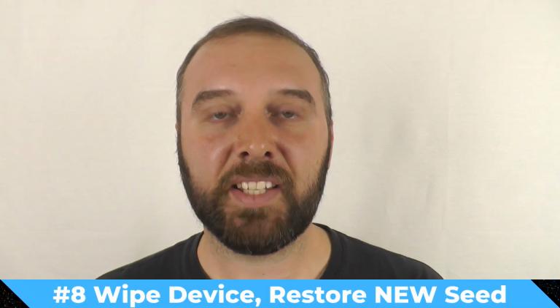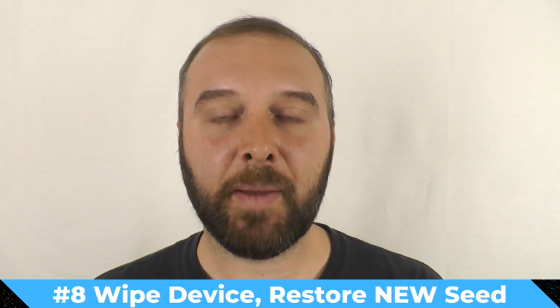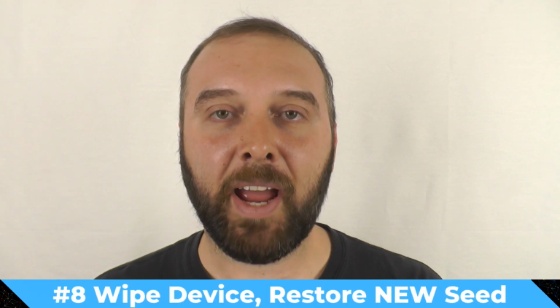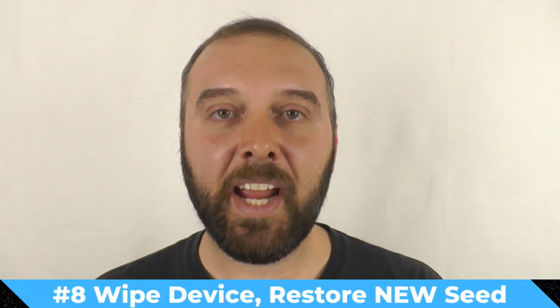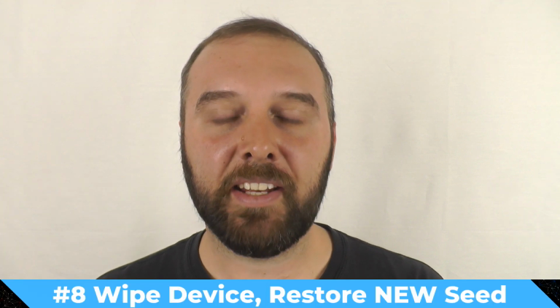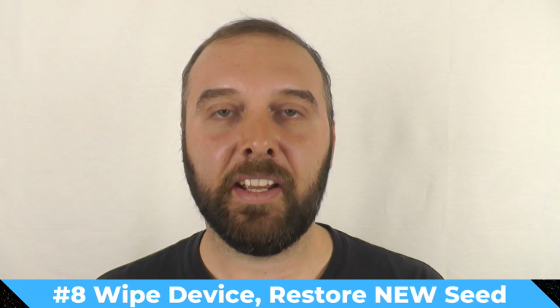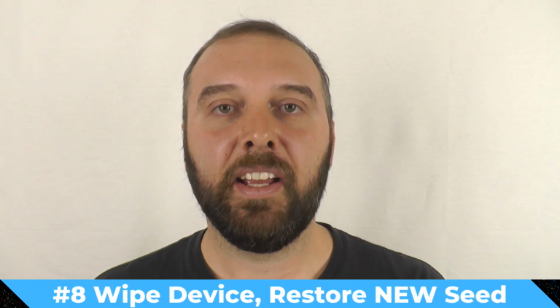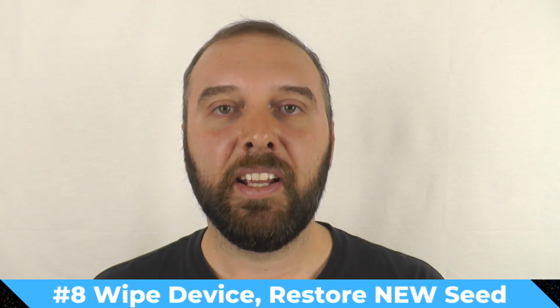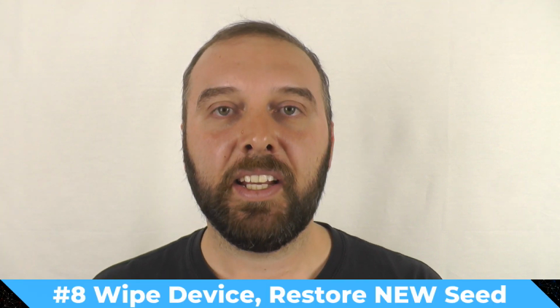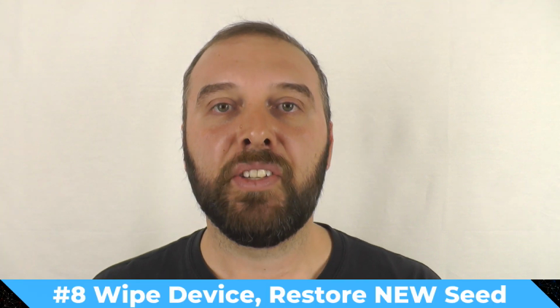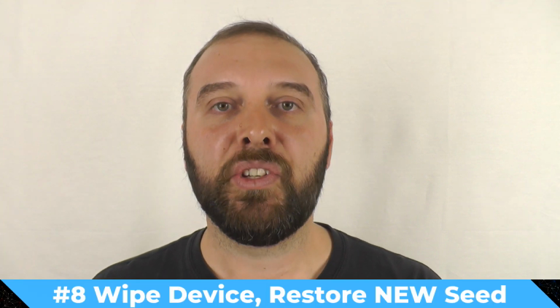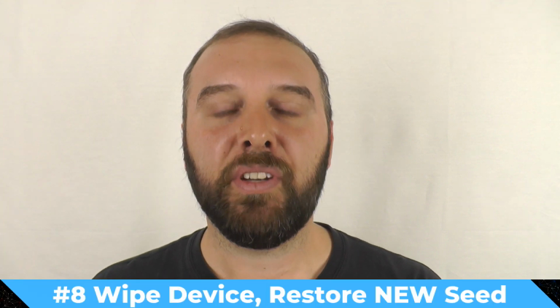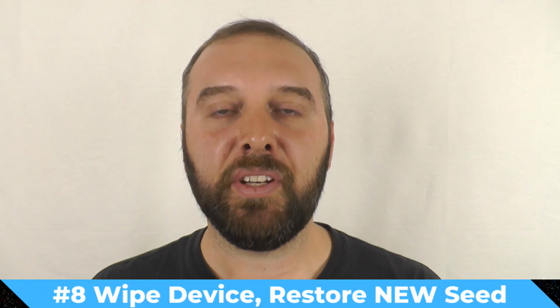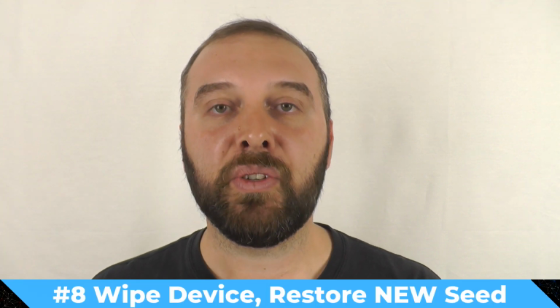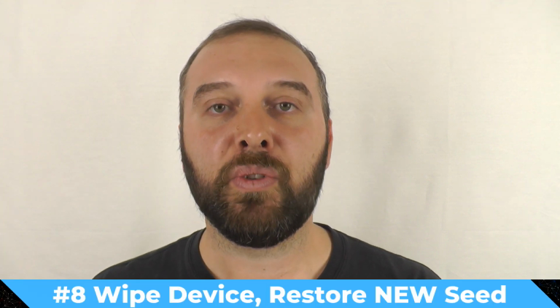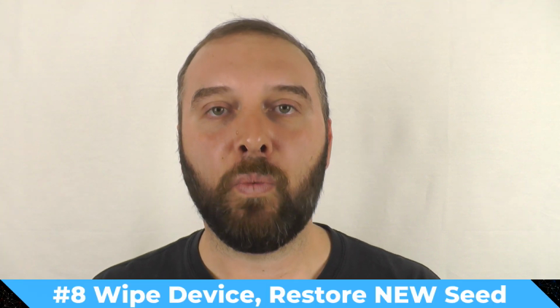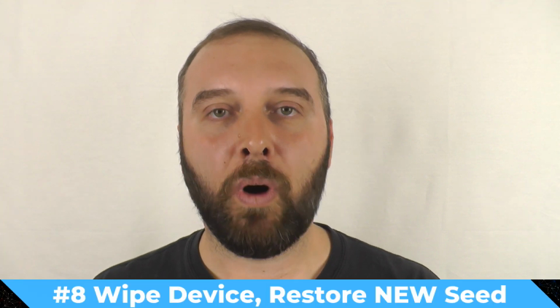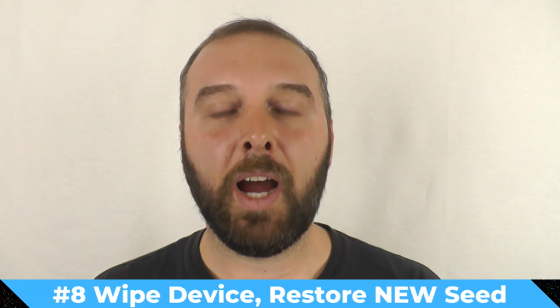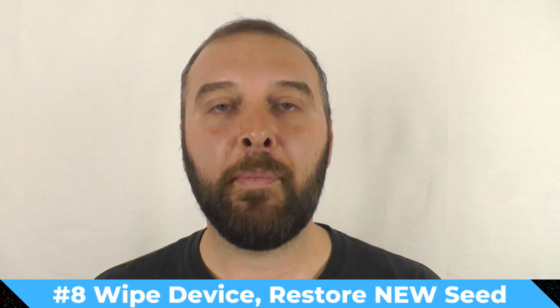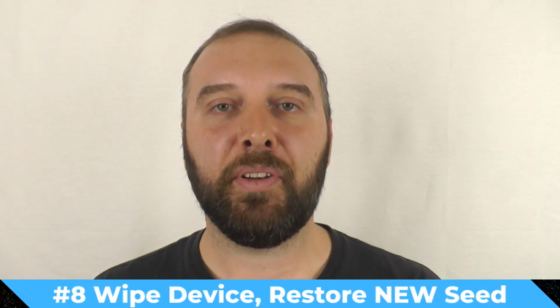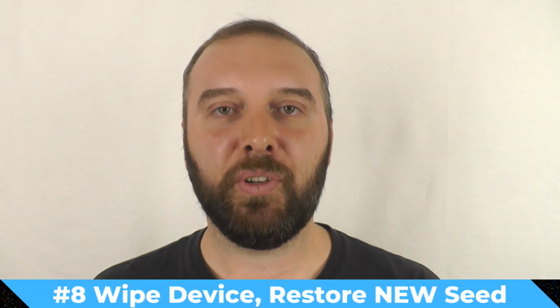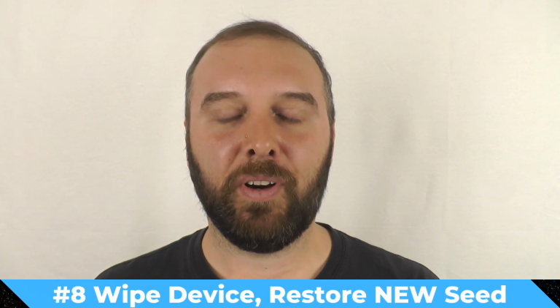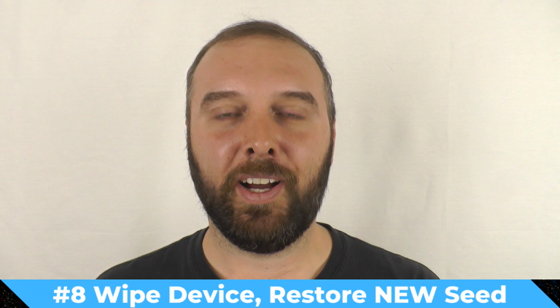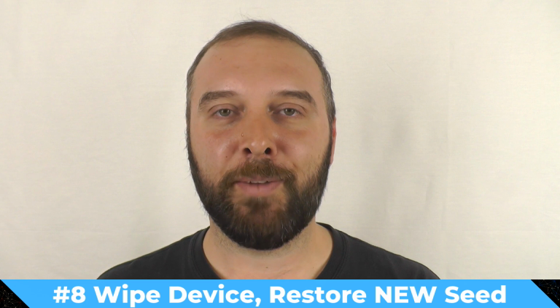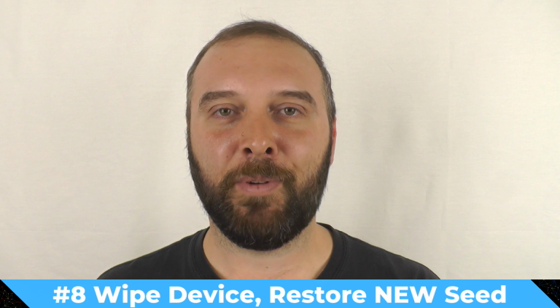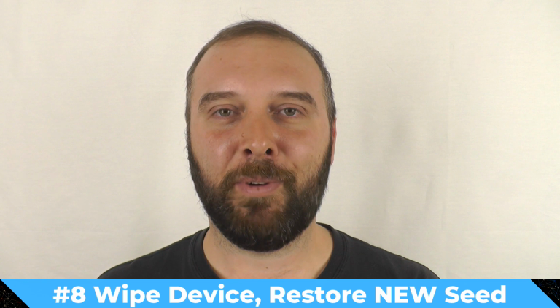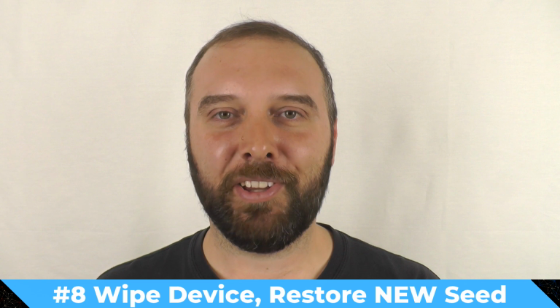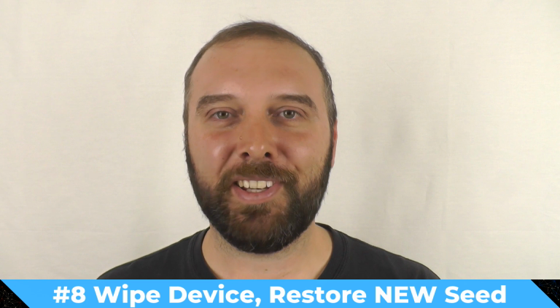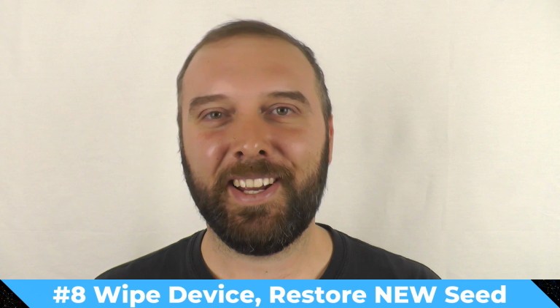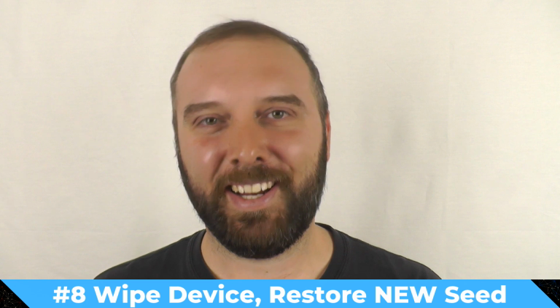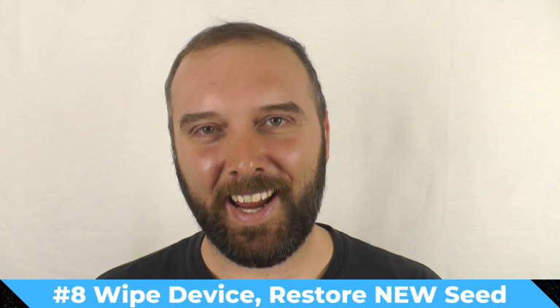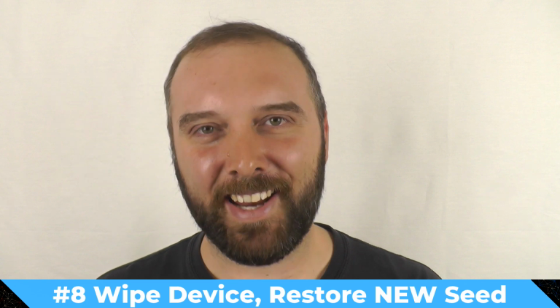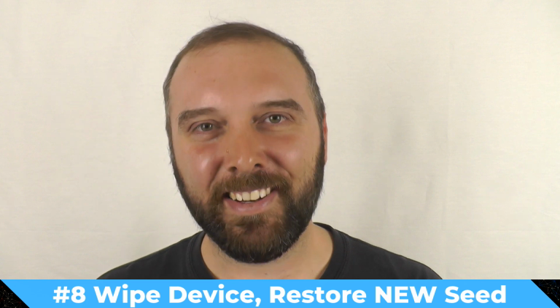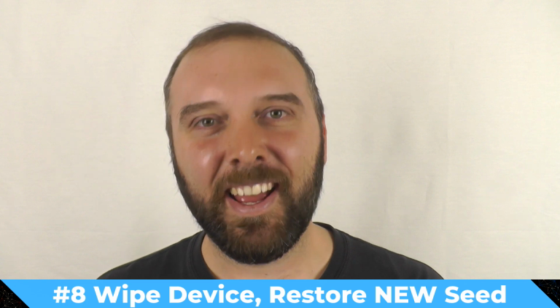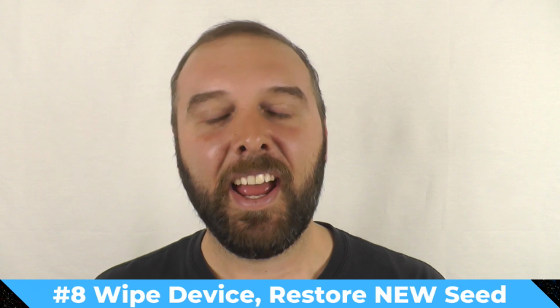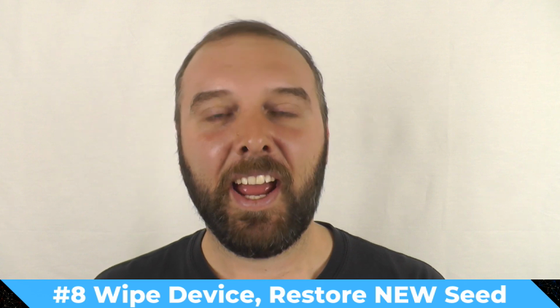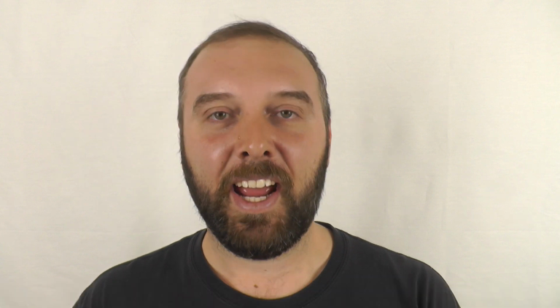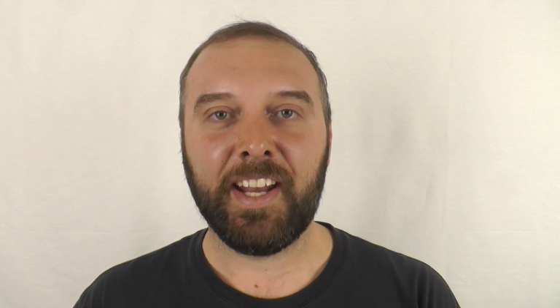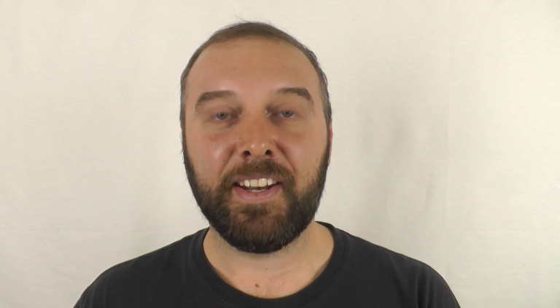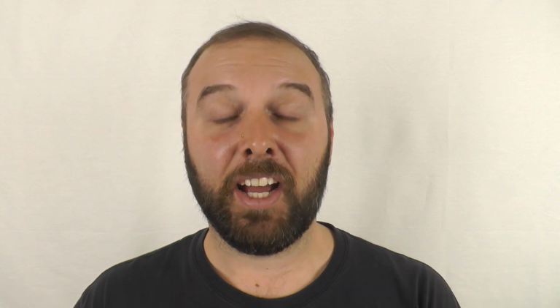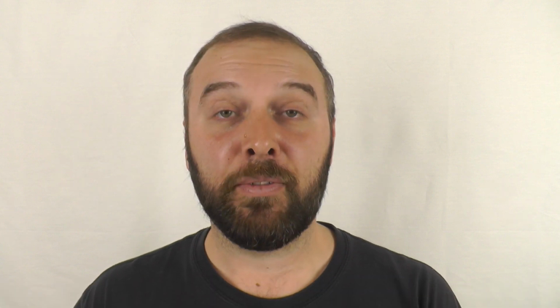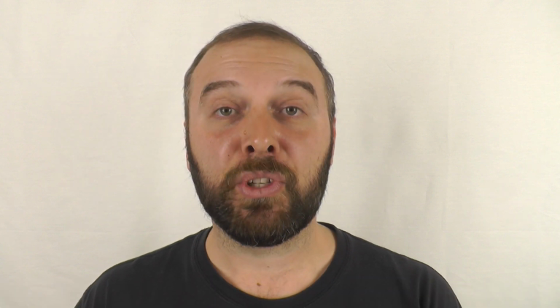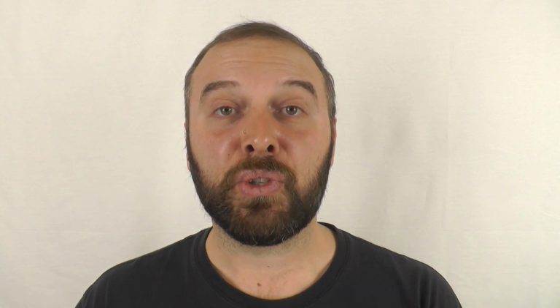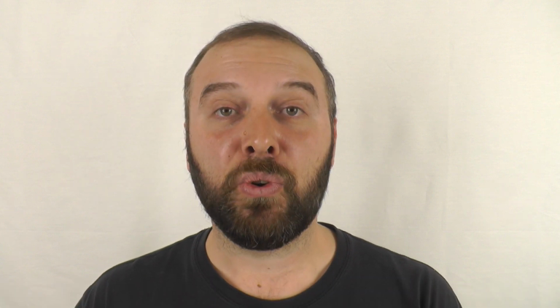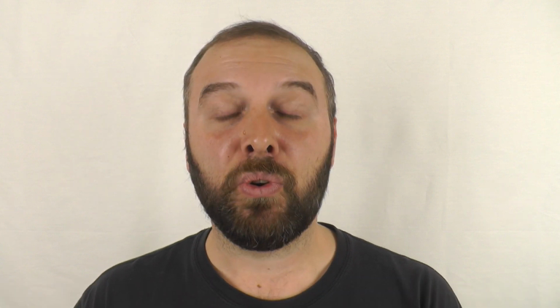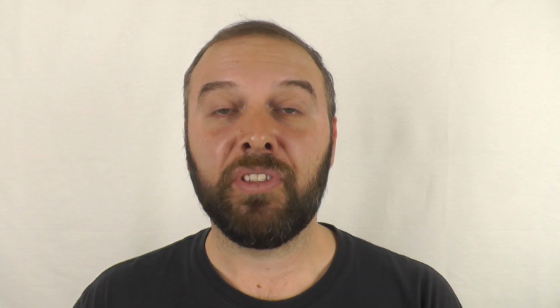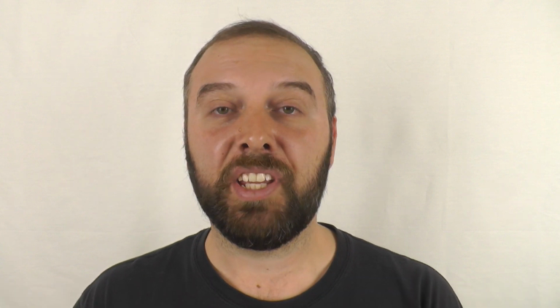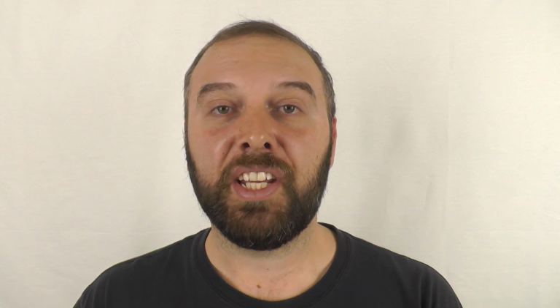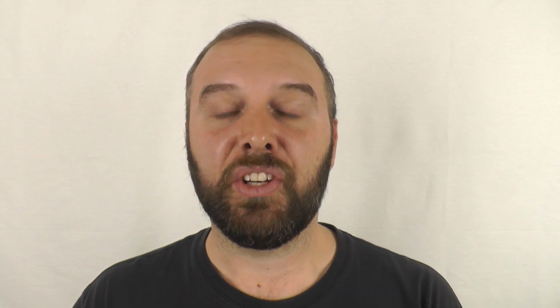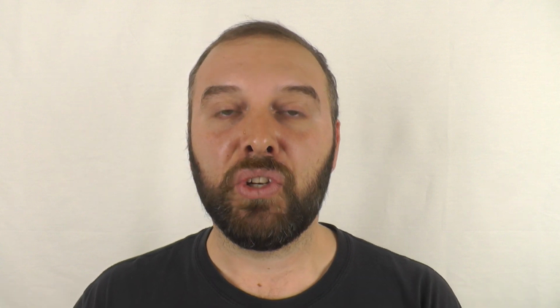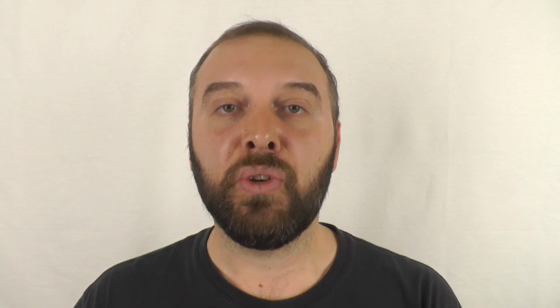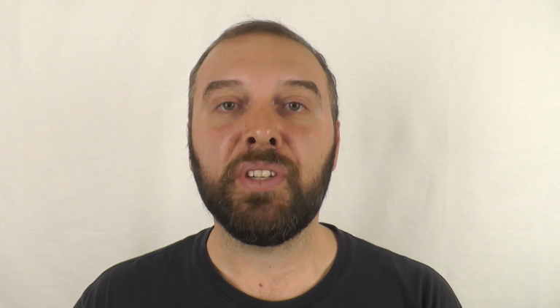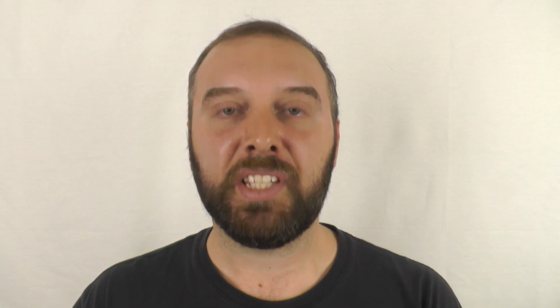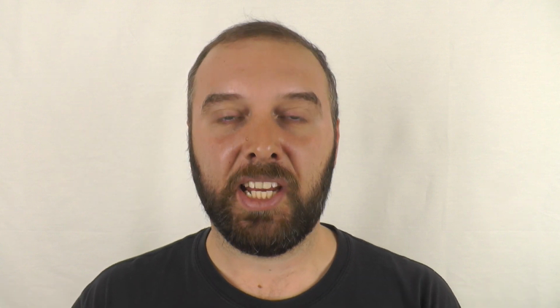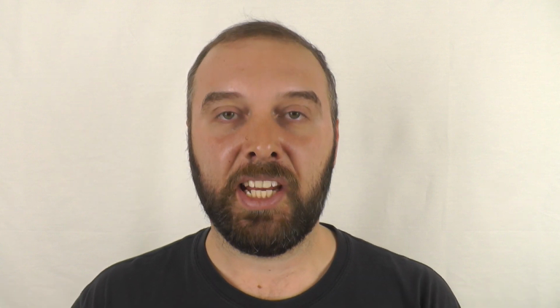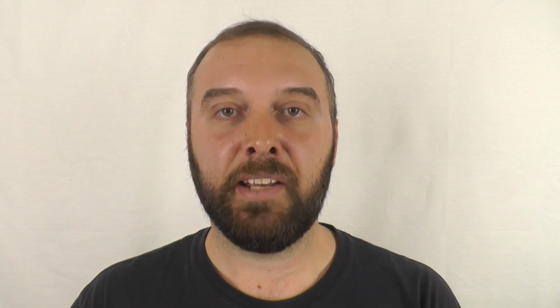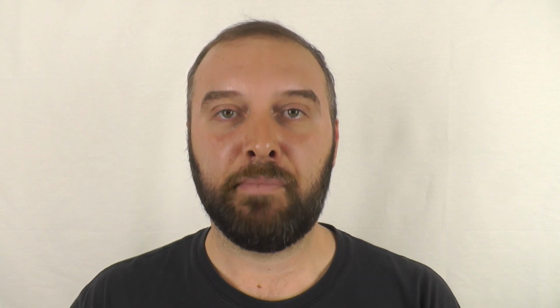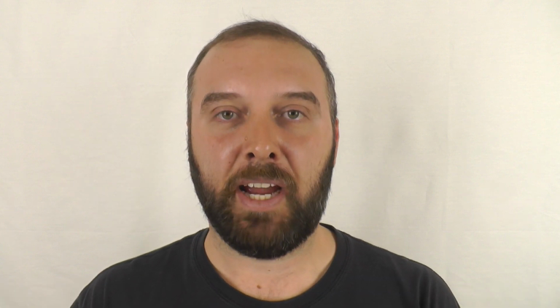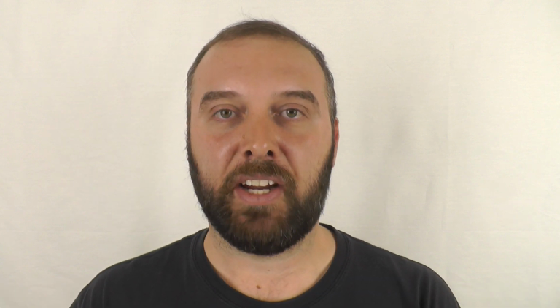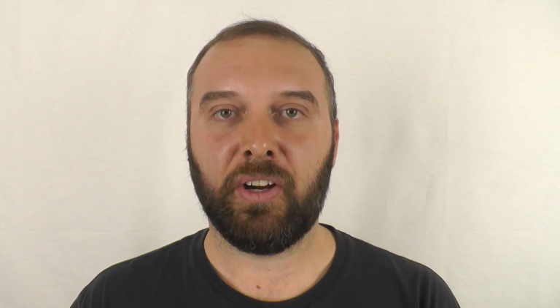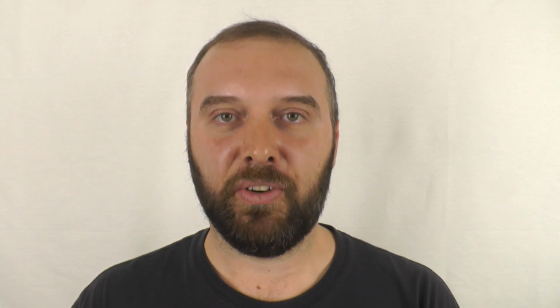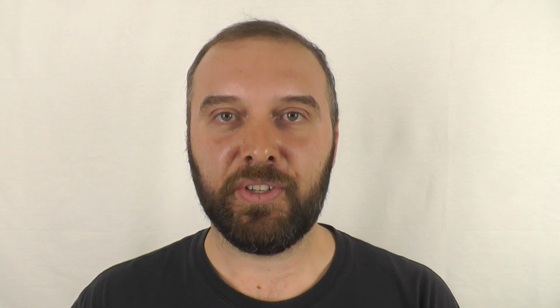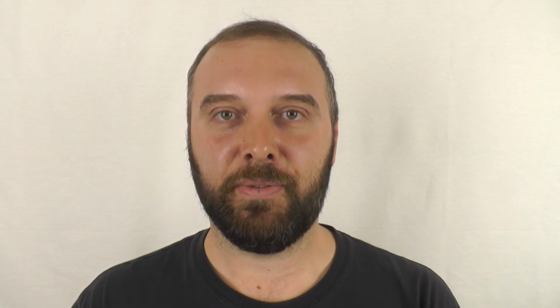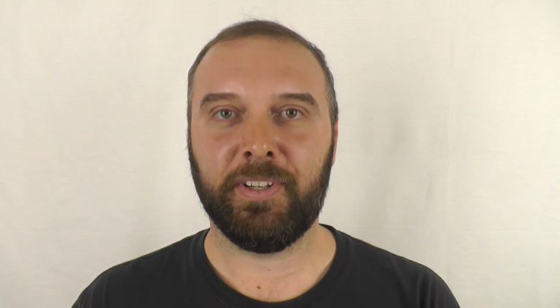Step eight: wipe your hardware wallet again and restore the new seed back onto it.